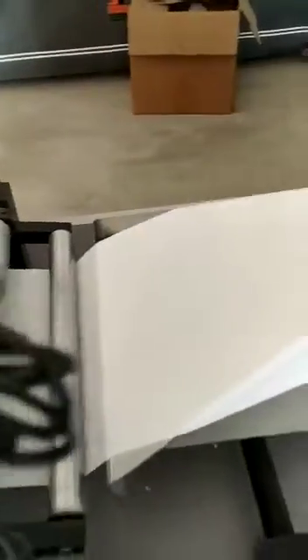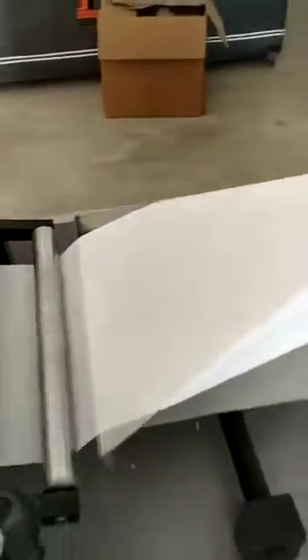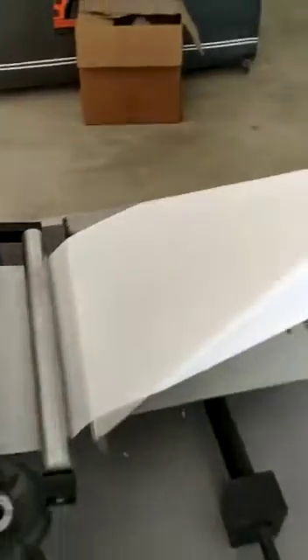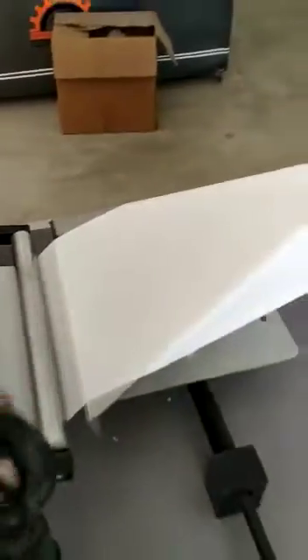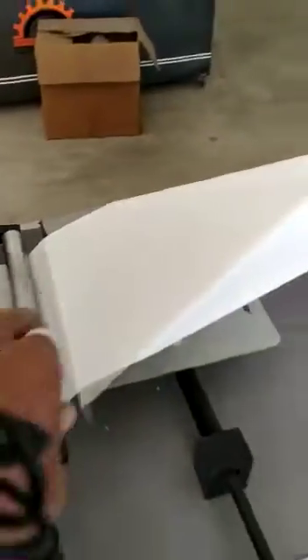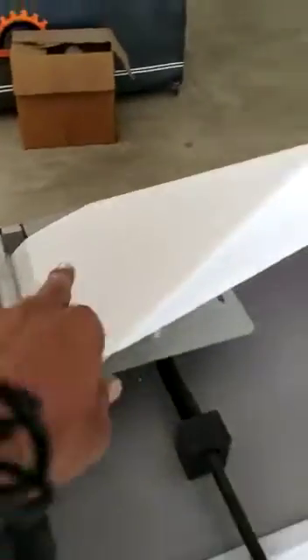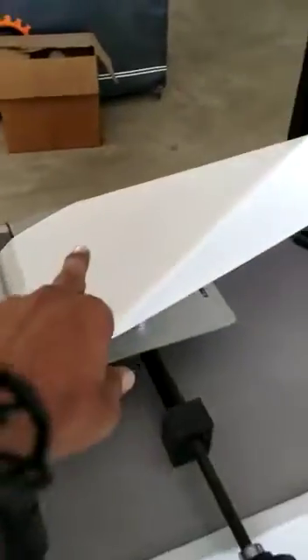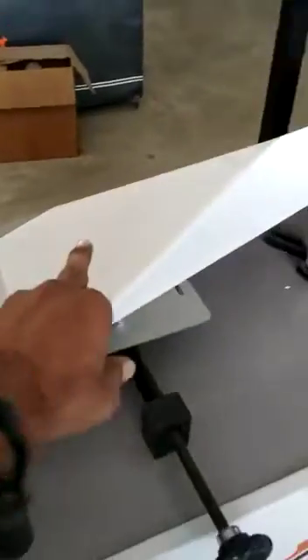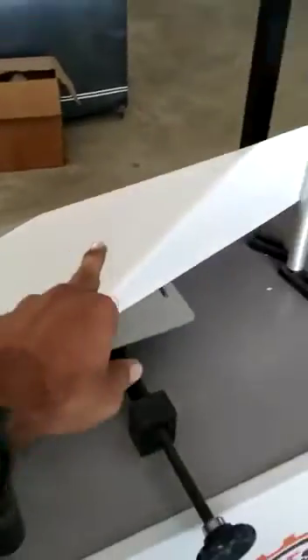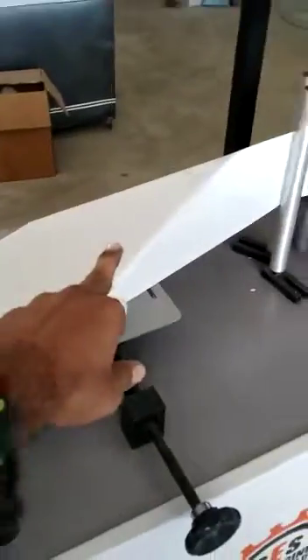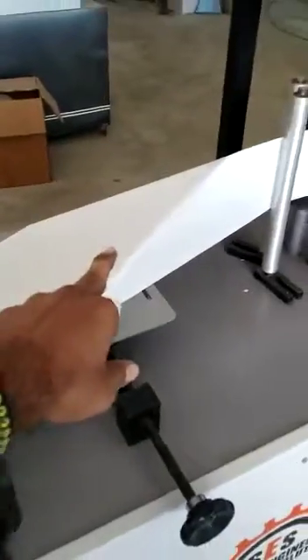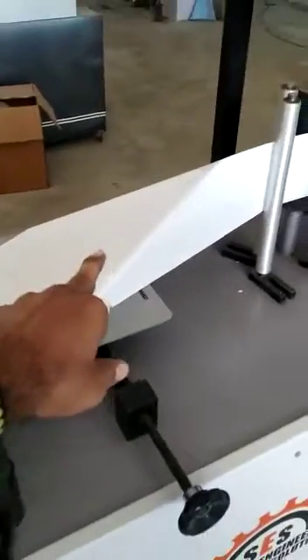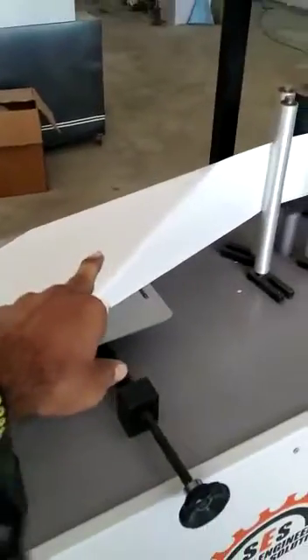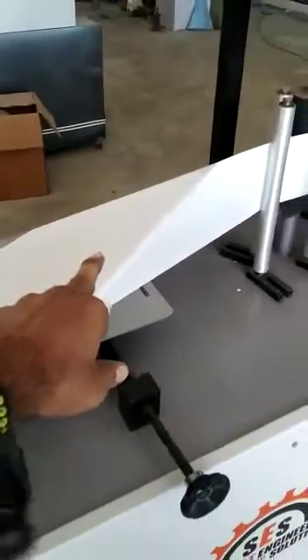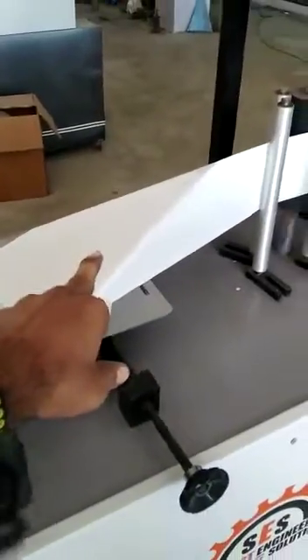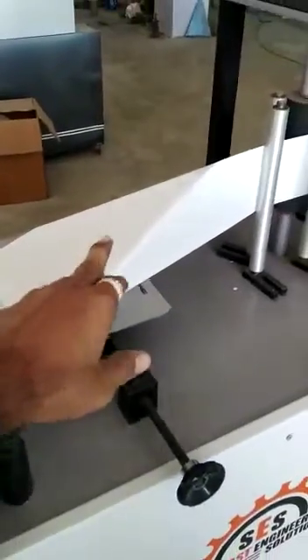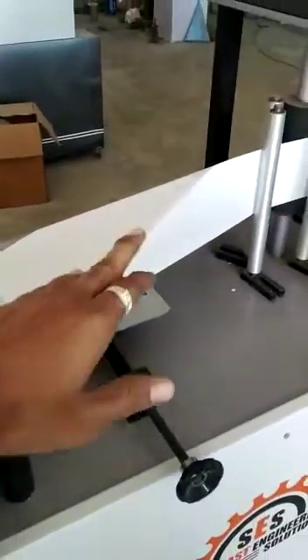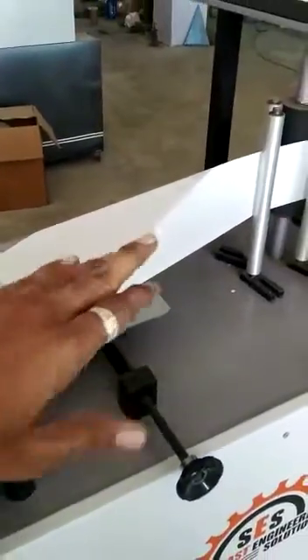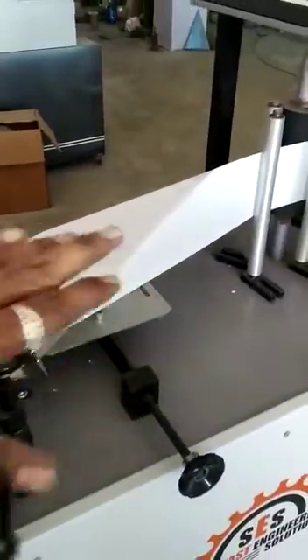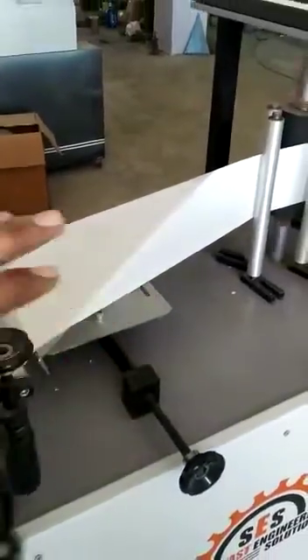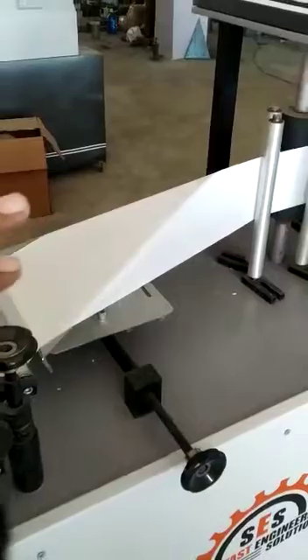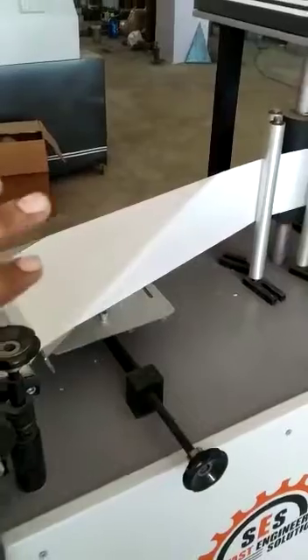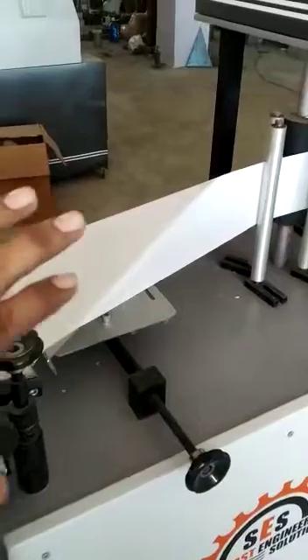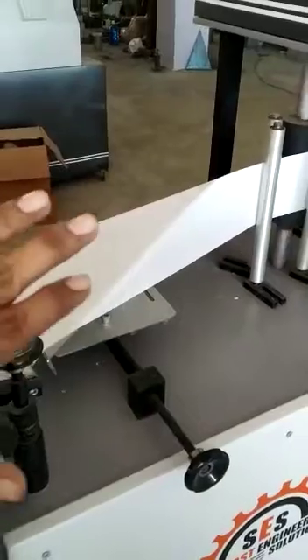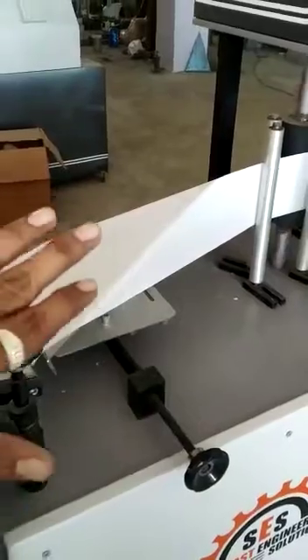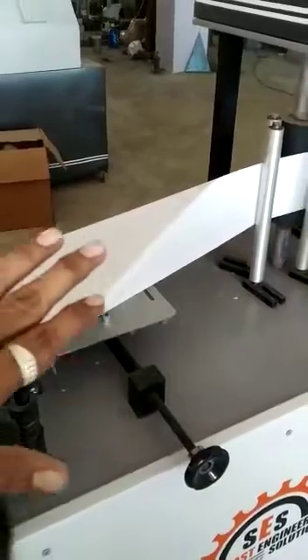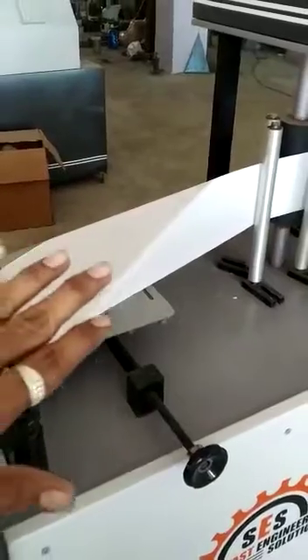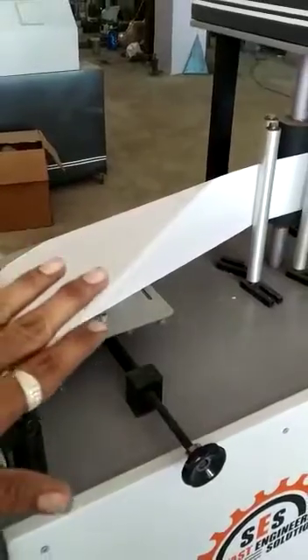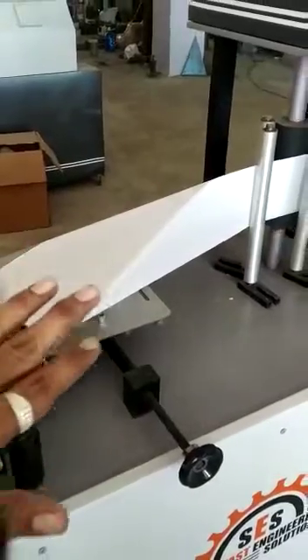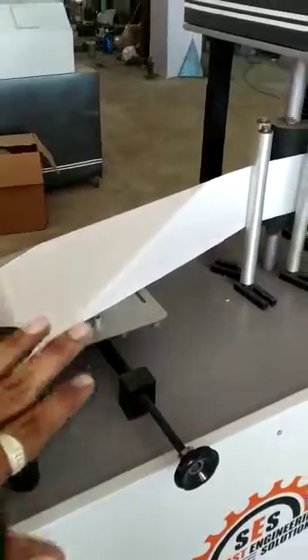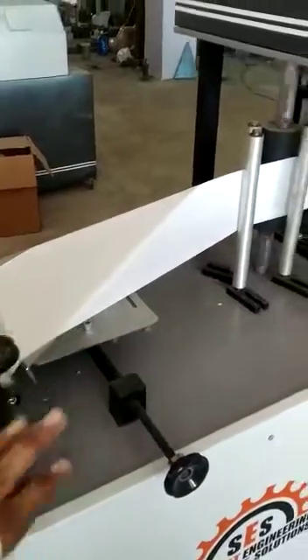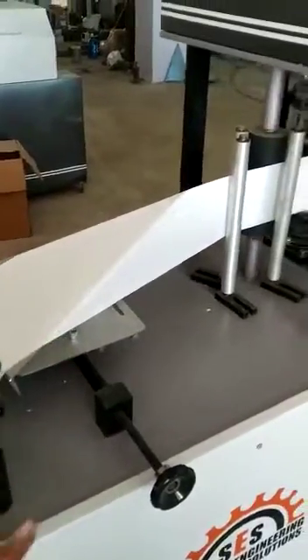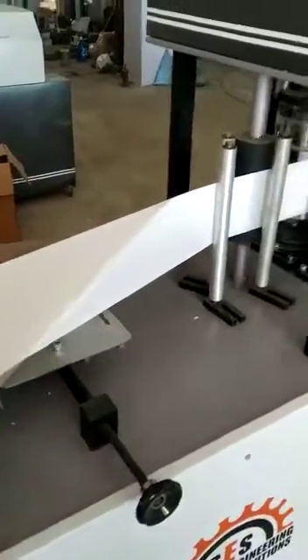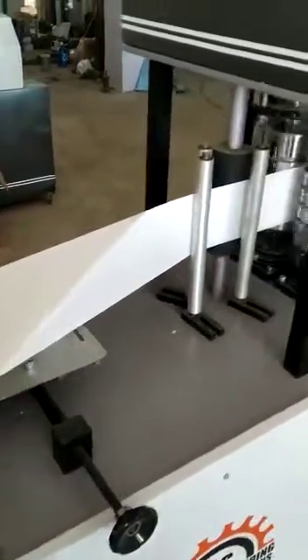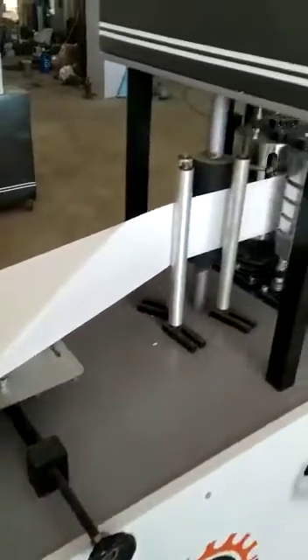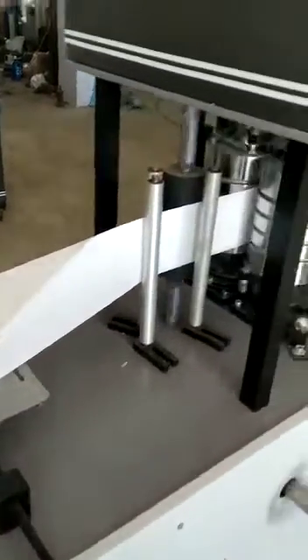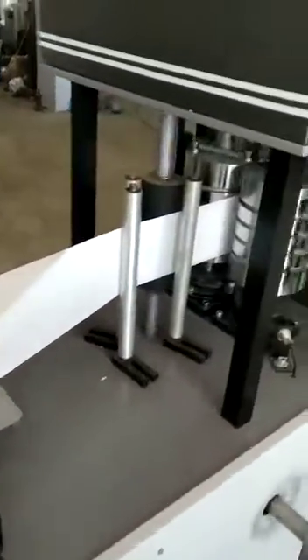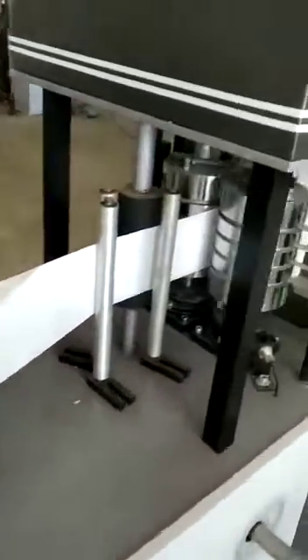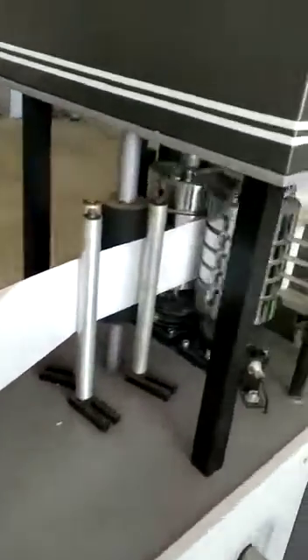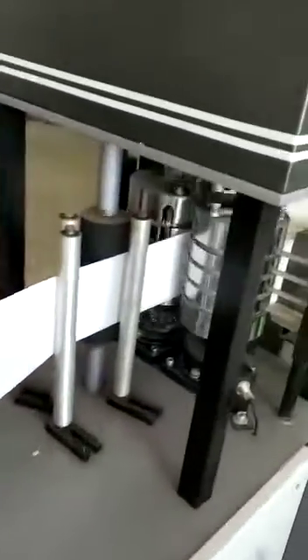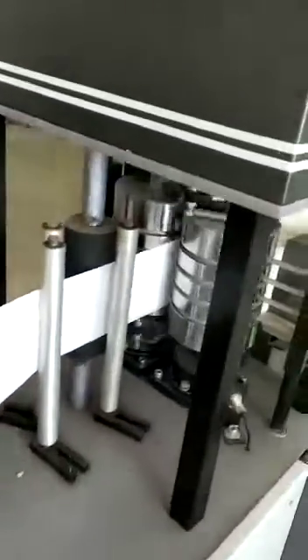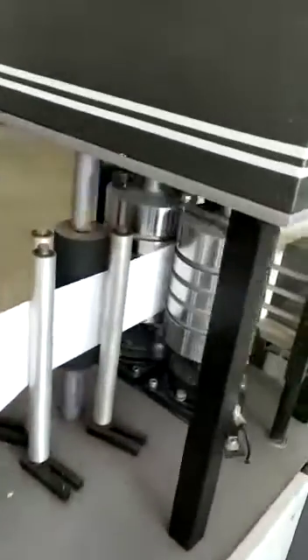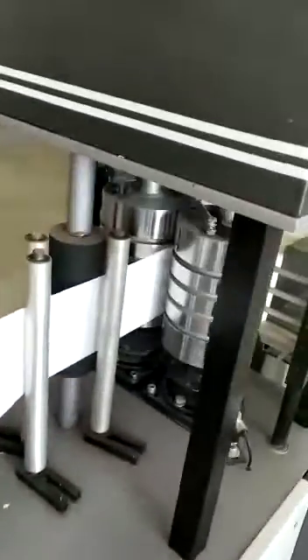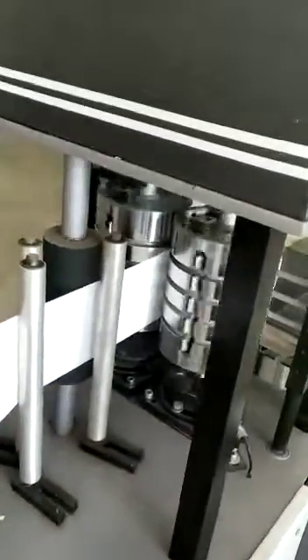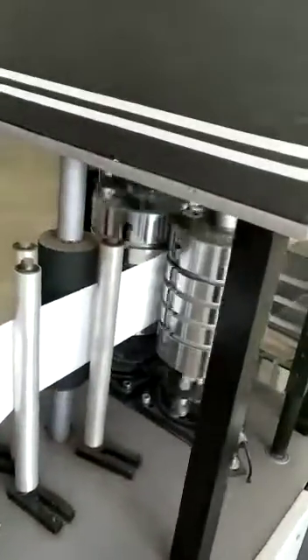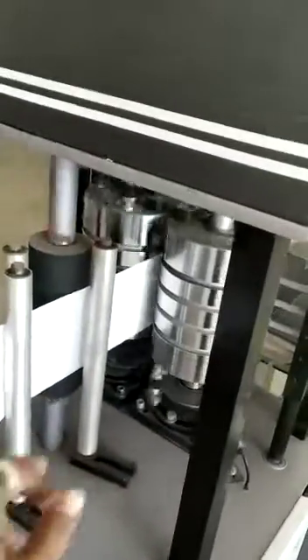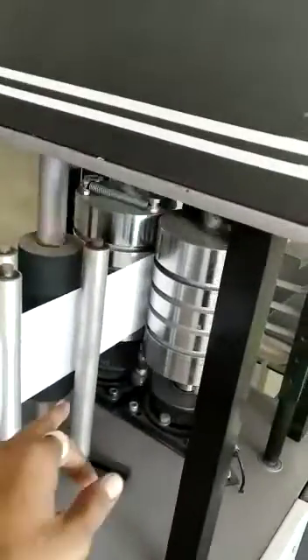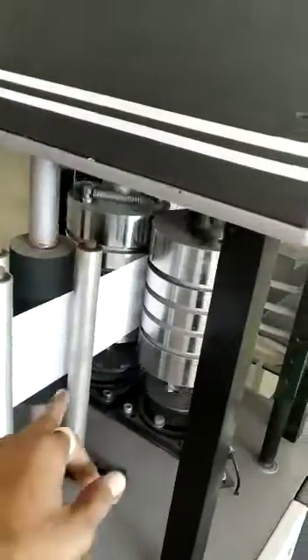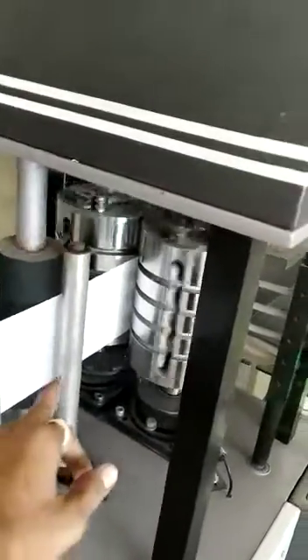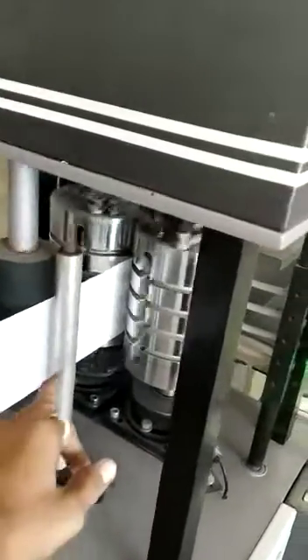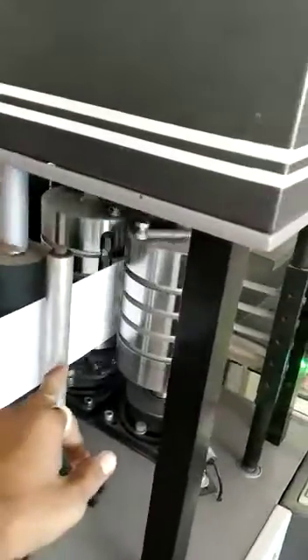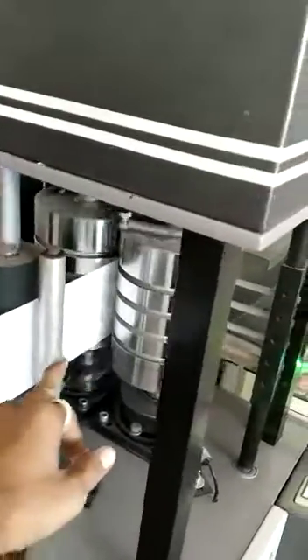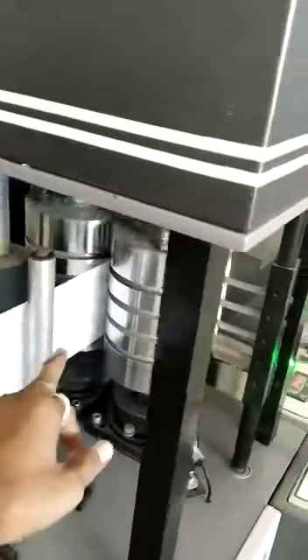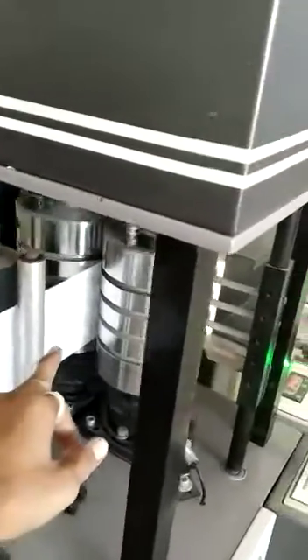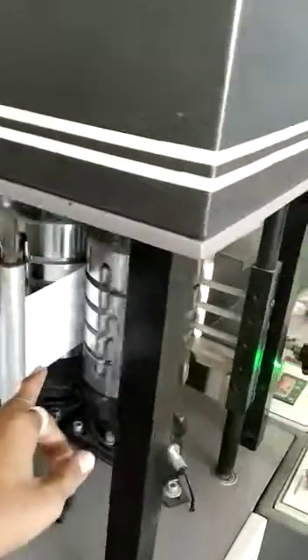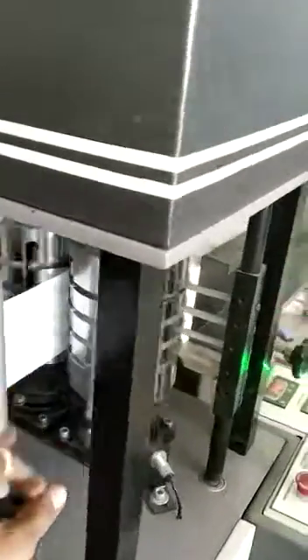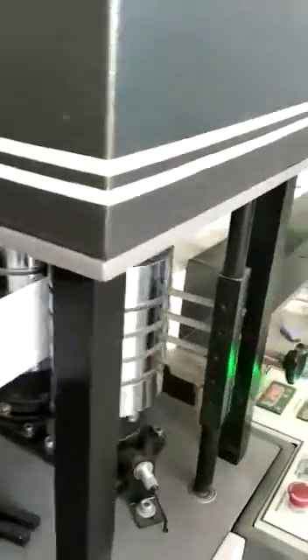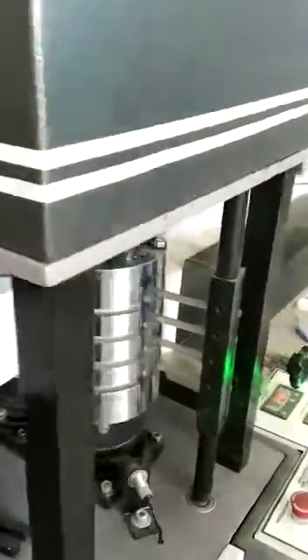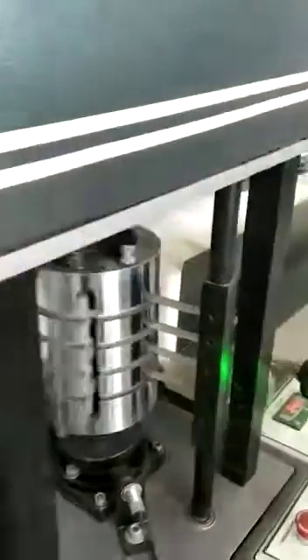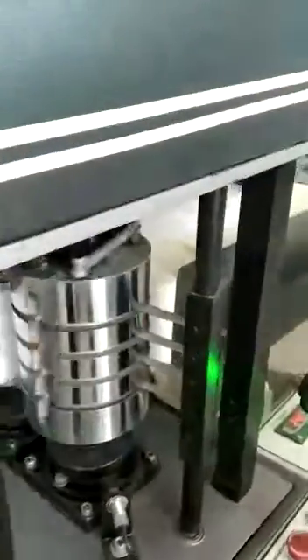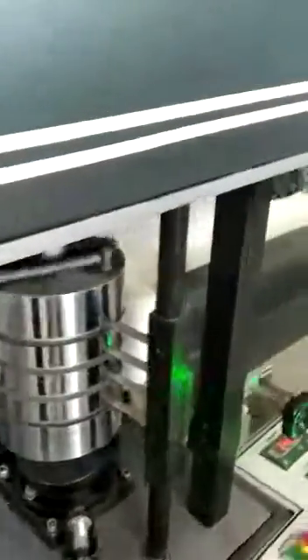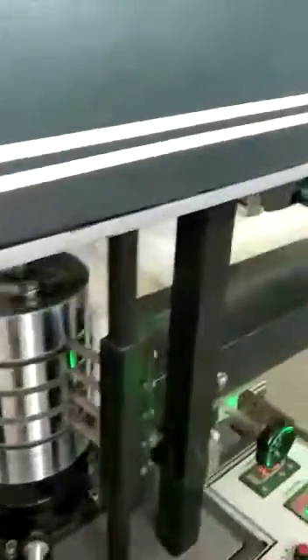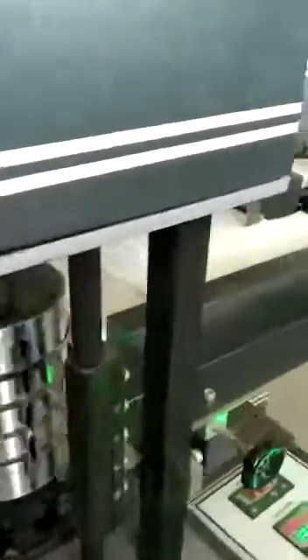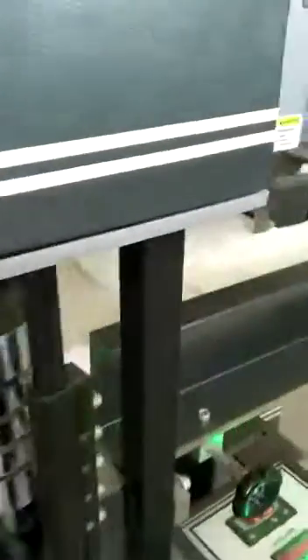Then it reaches what is called the triangle, where the first fold takes place. From the drum, it takes a second fold.